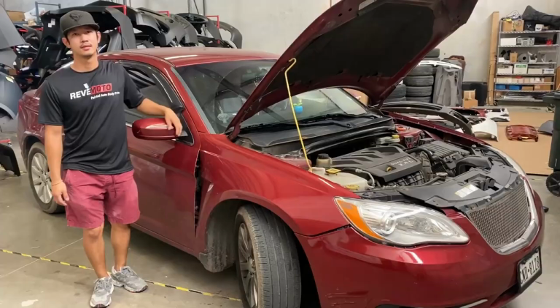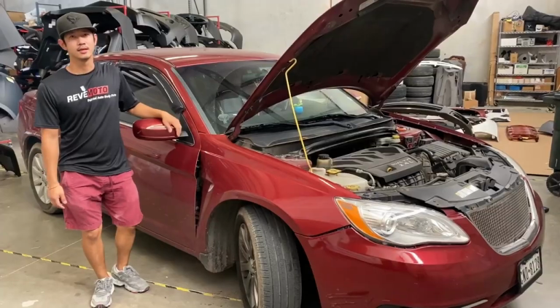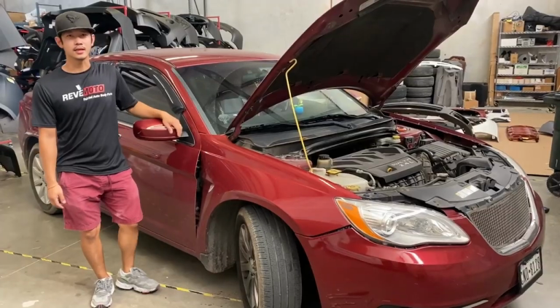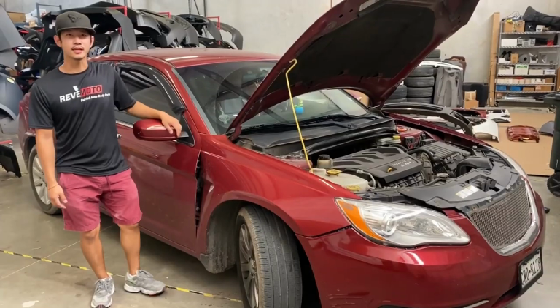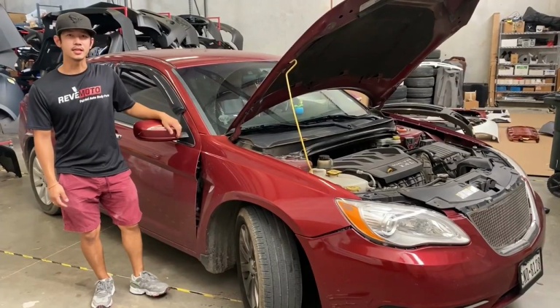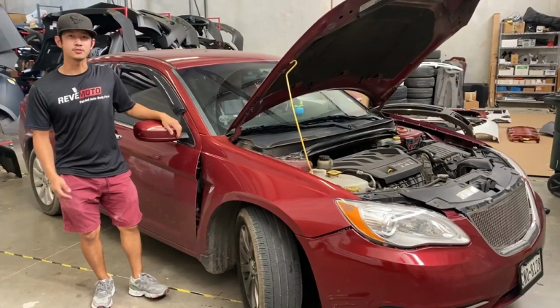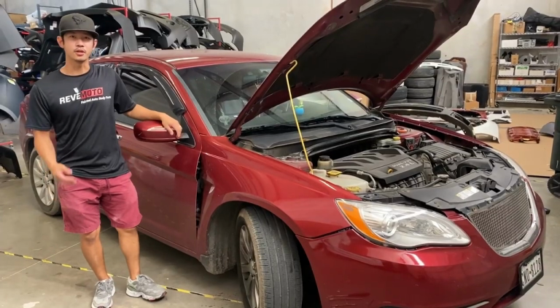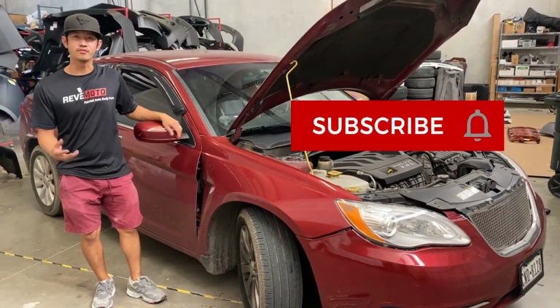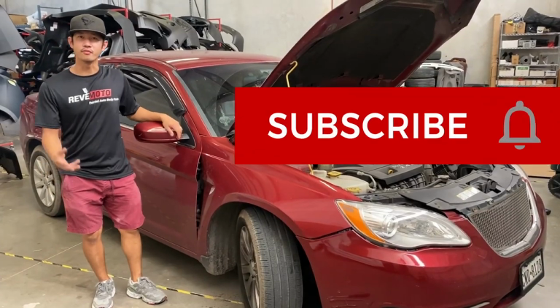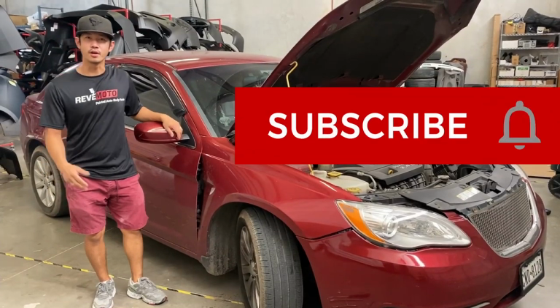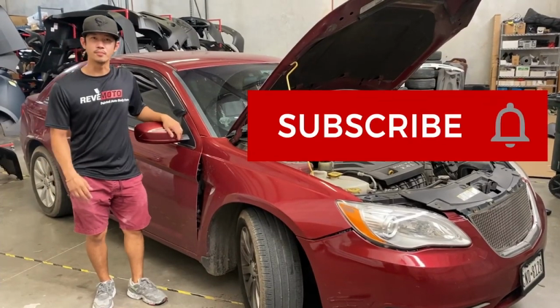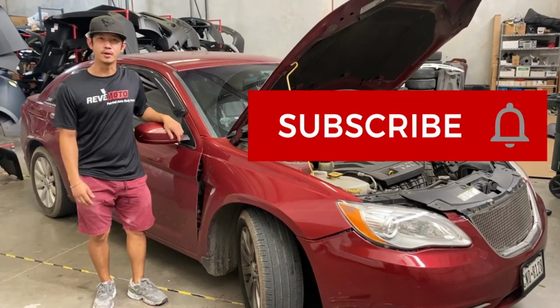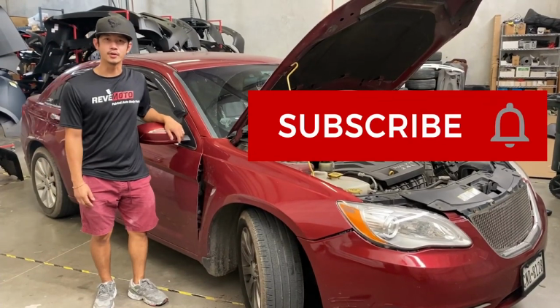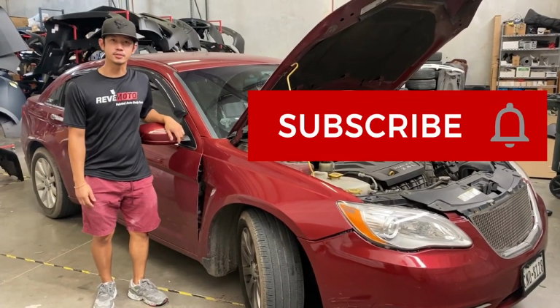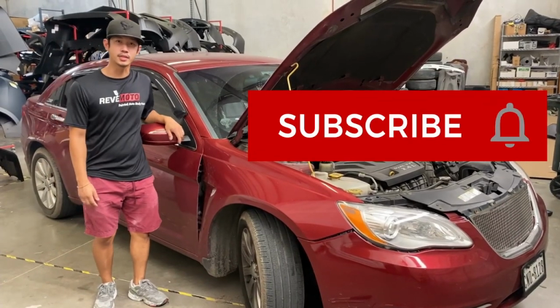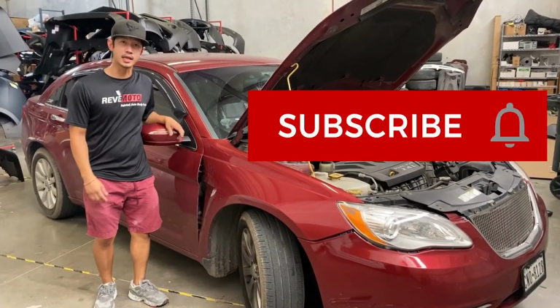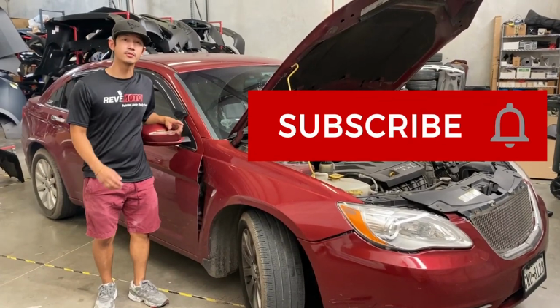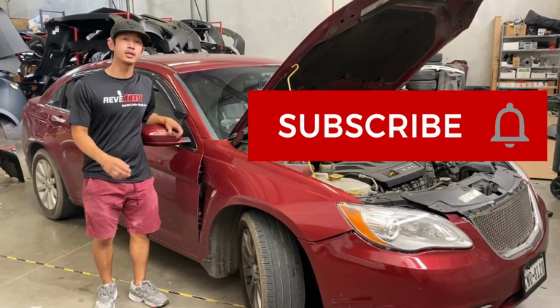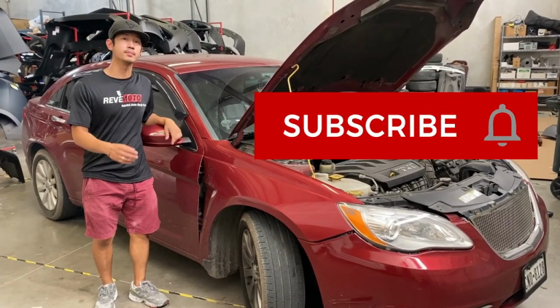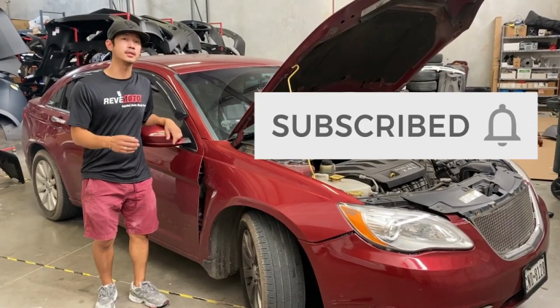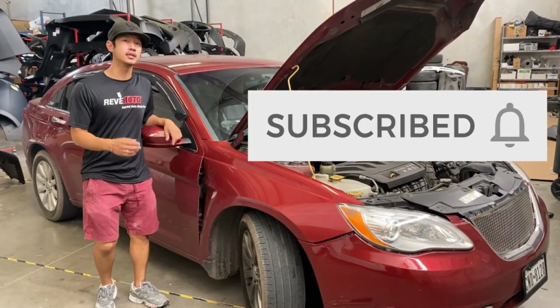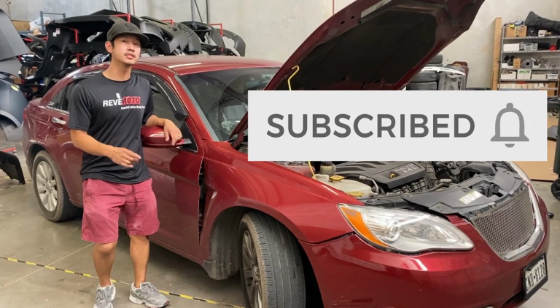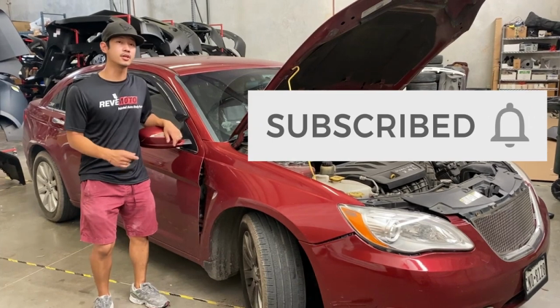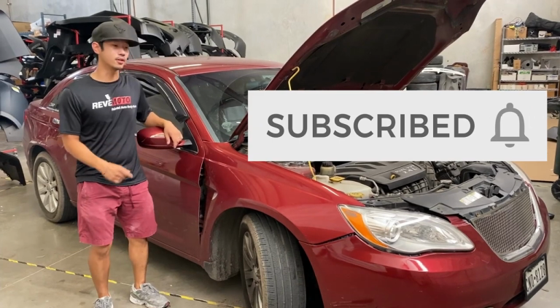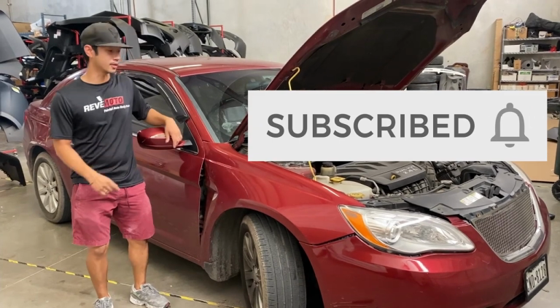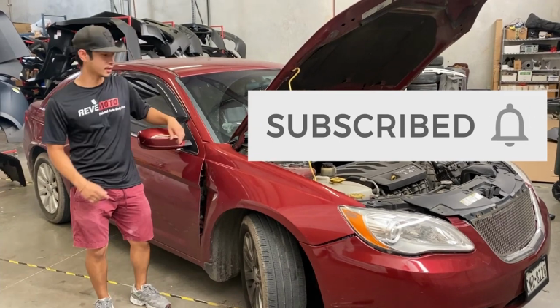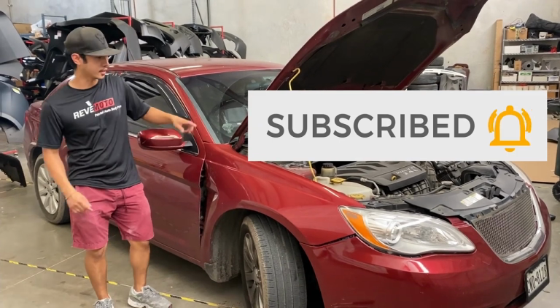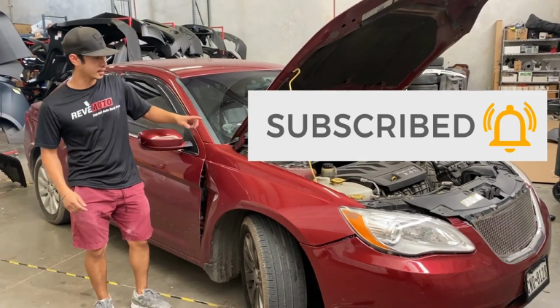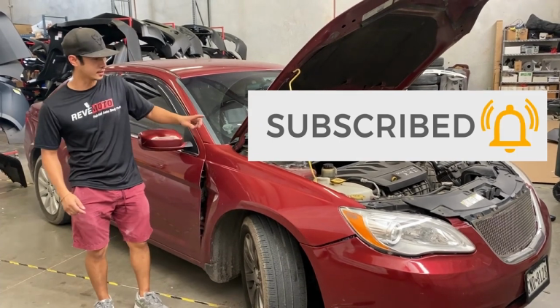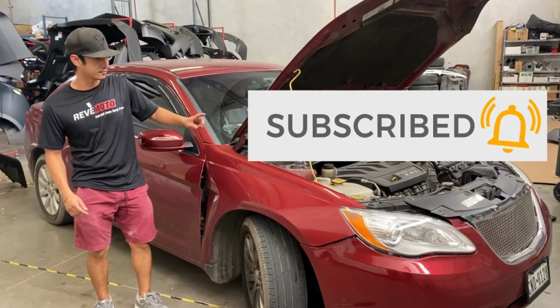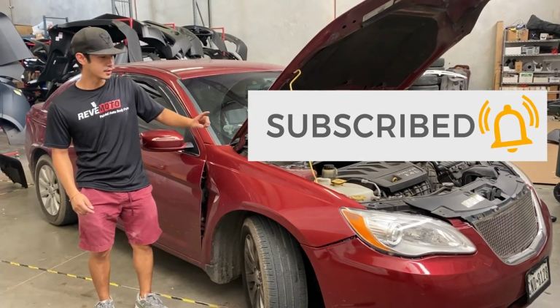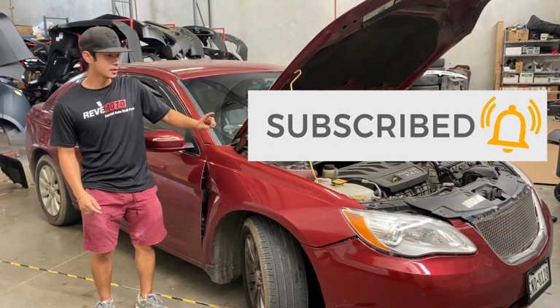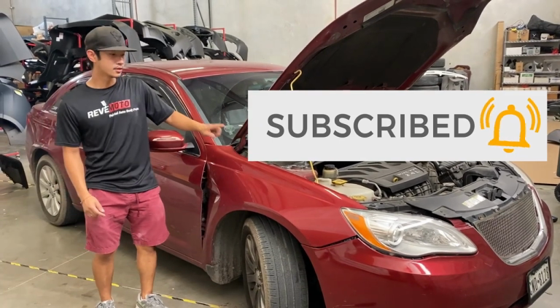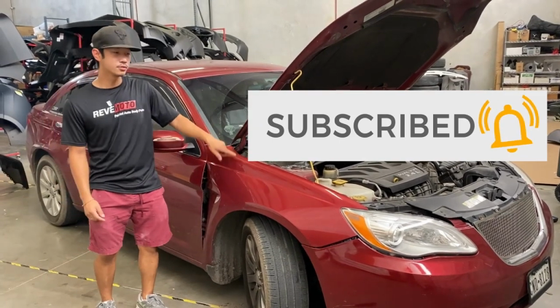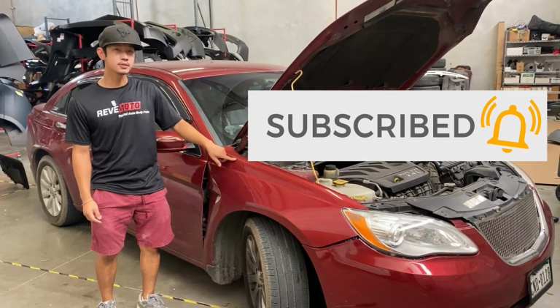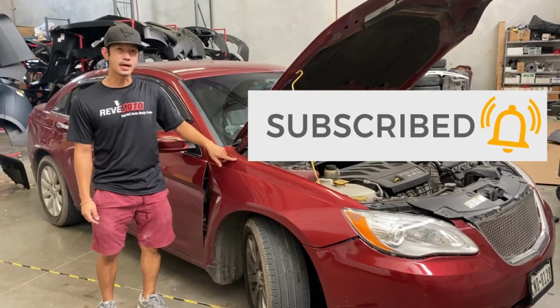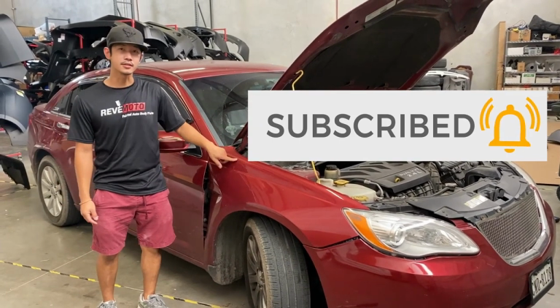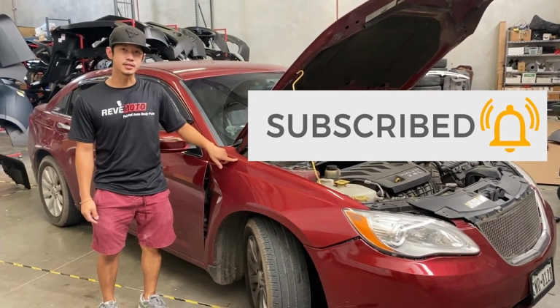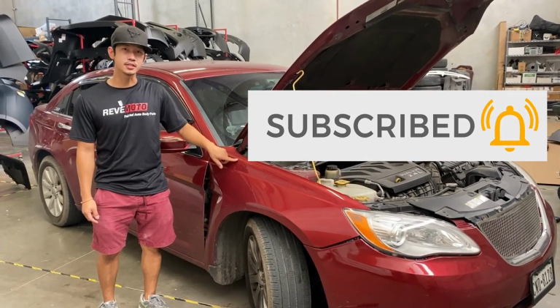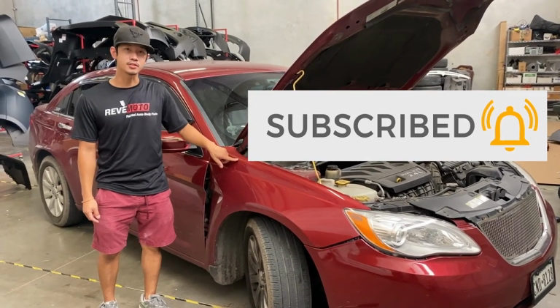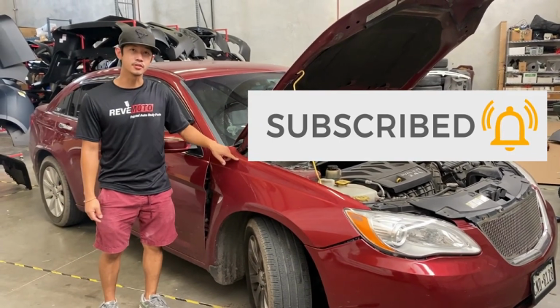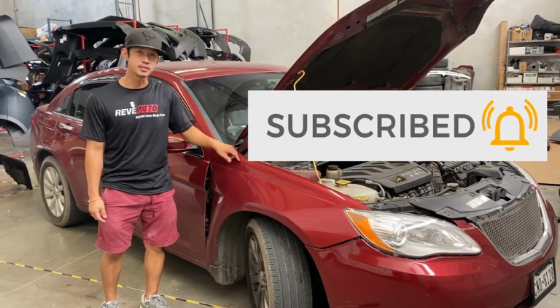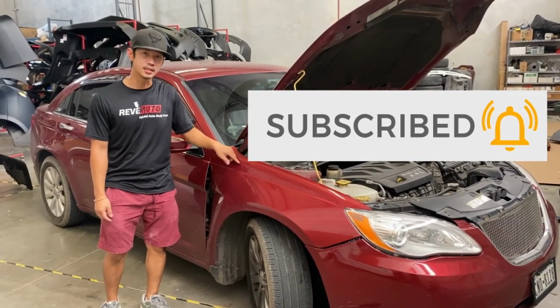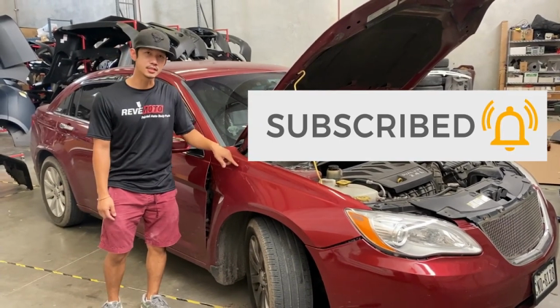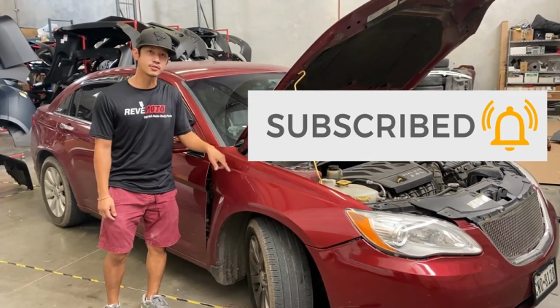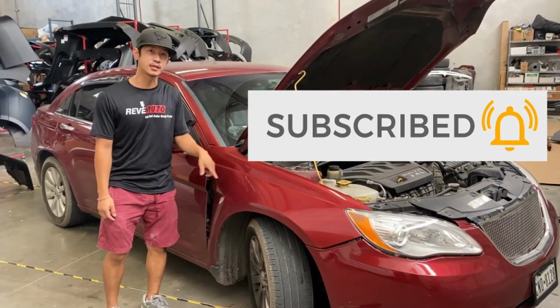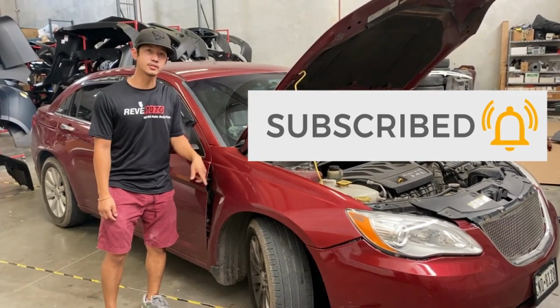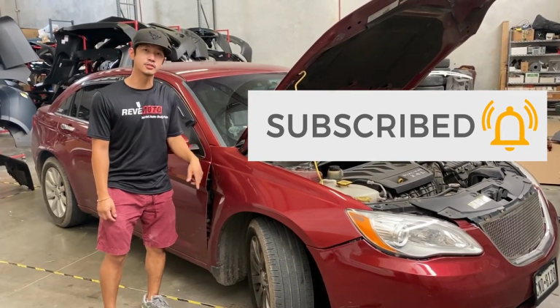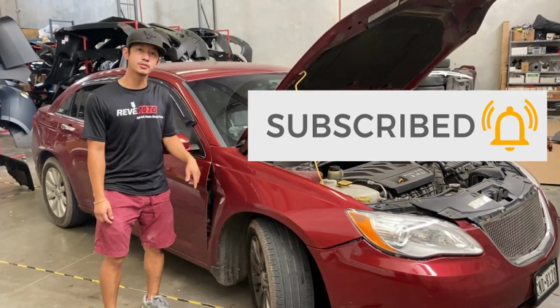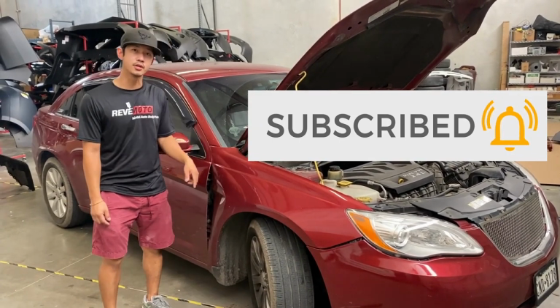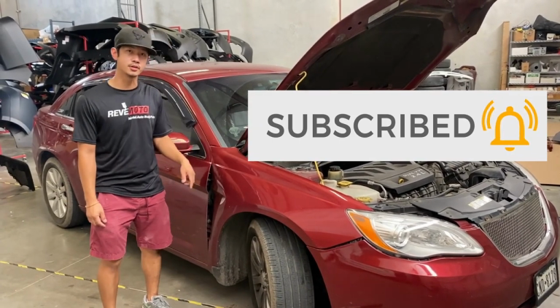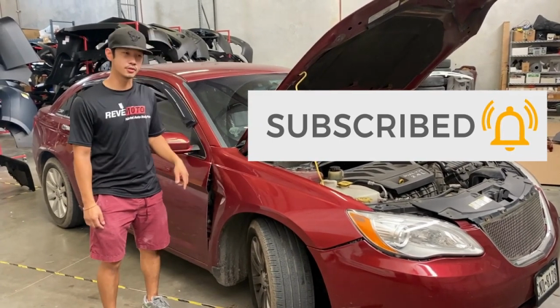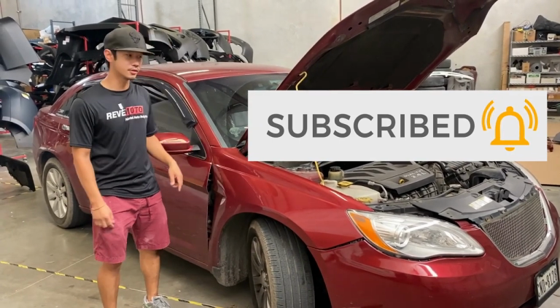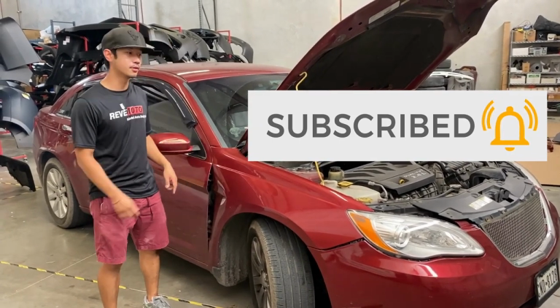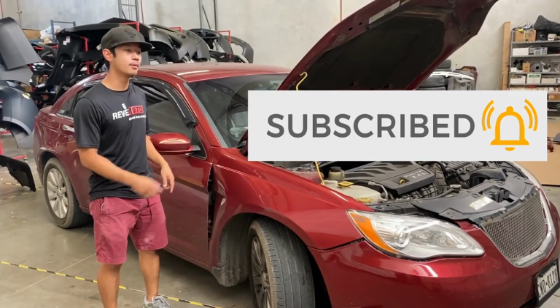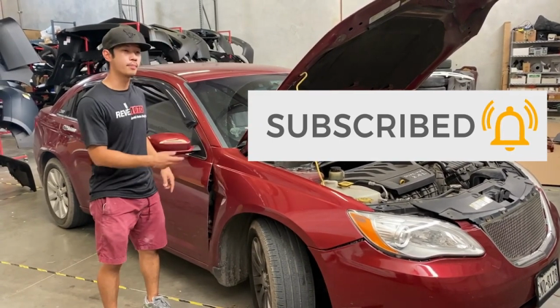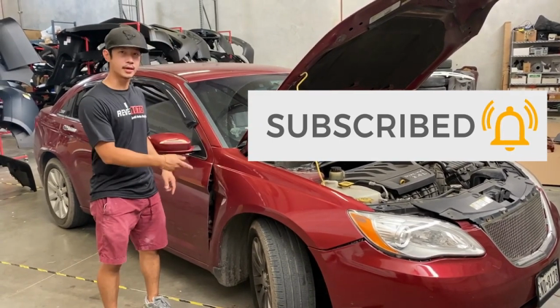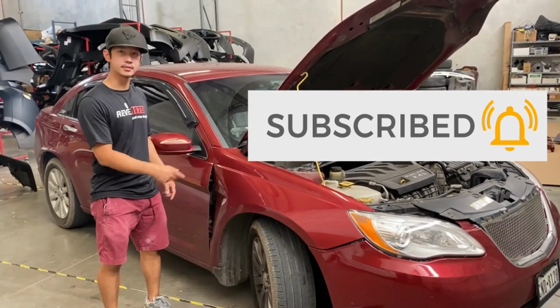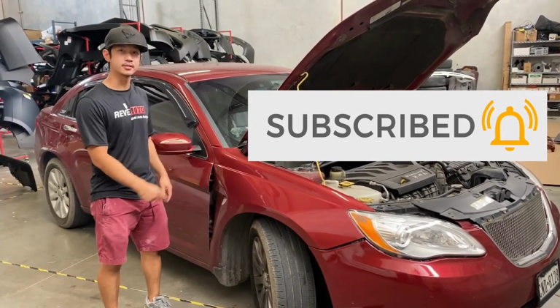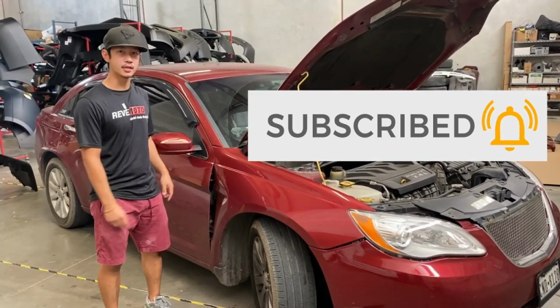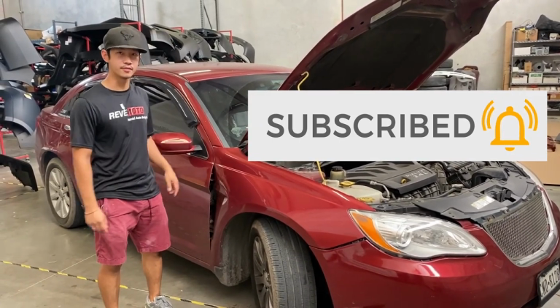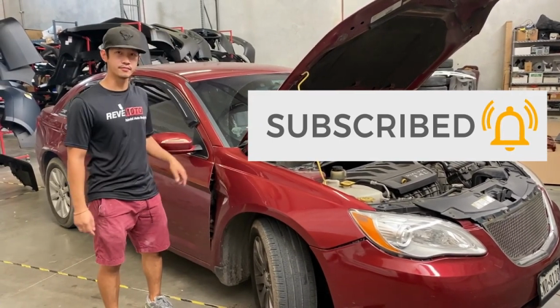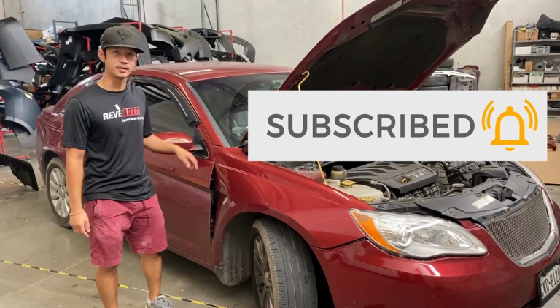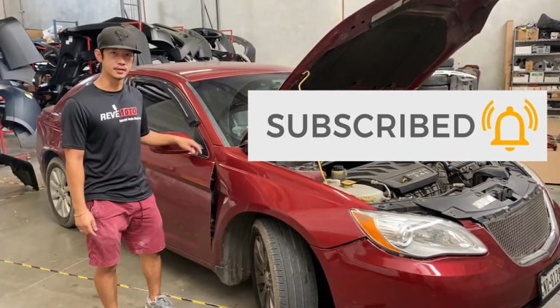Hey guys, welcome from RedMoto. Today we're going to be installing a 2013 Chrysler 200 passenger side fender.